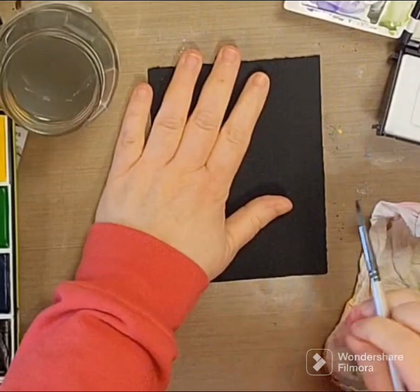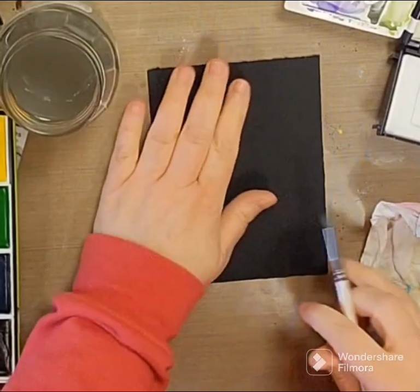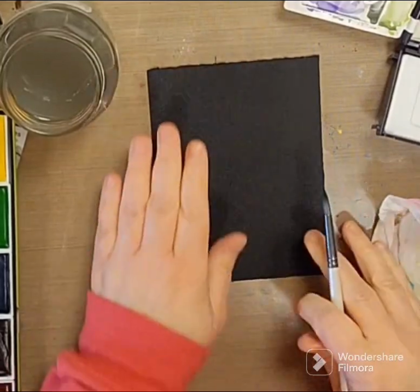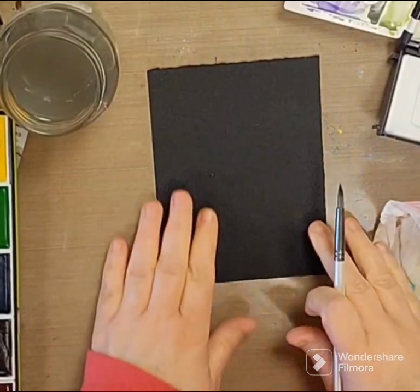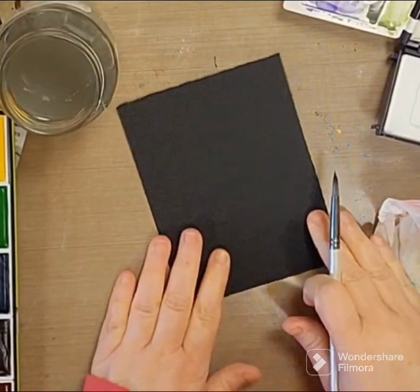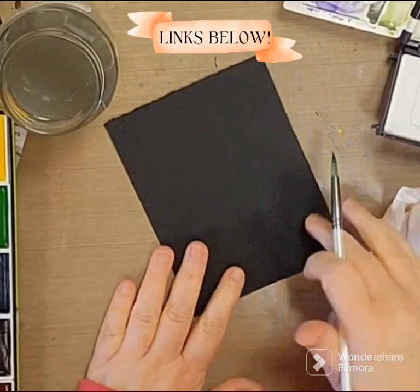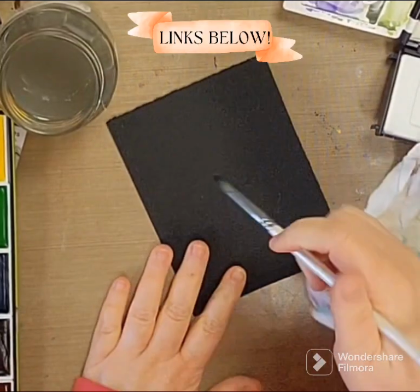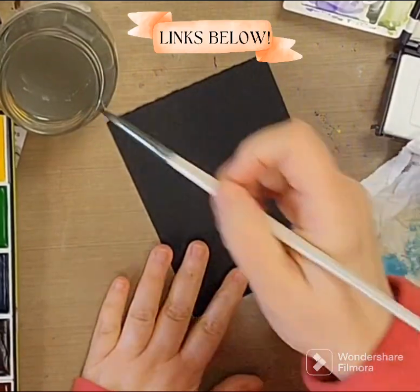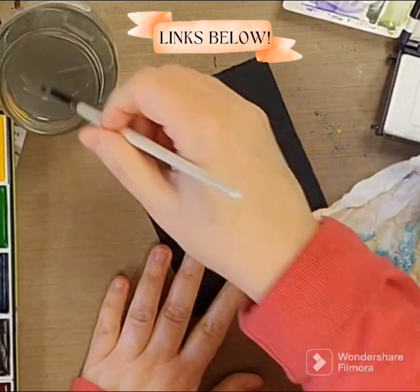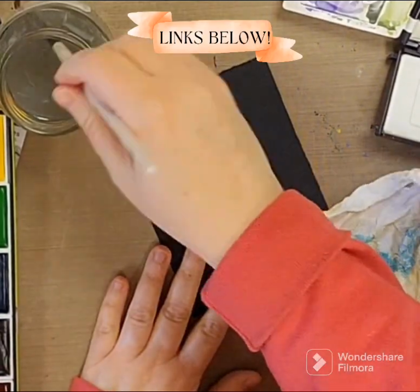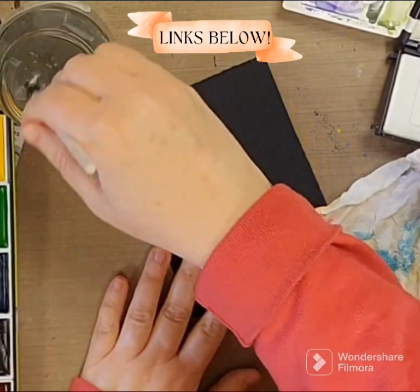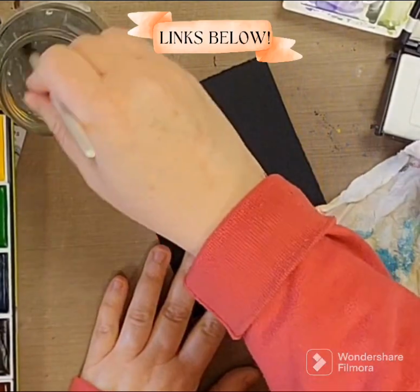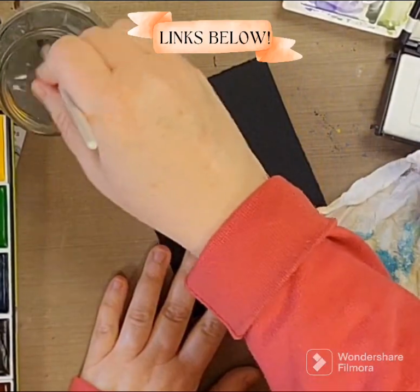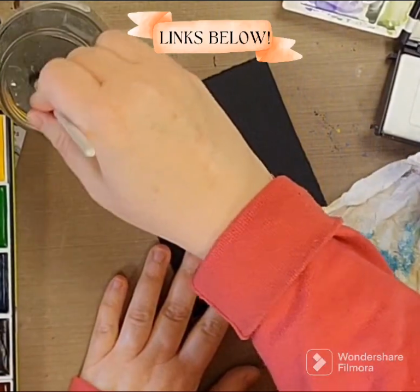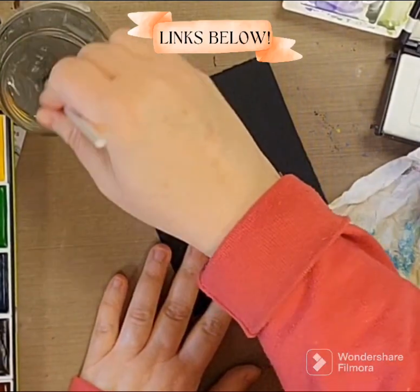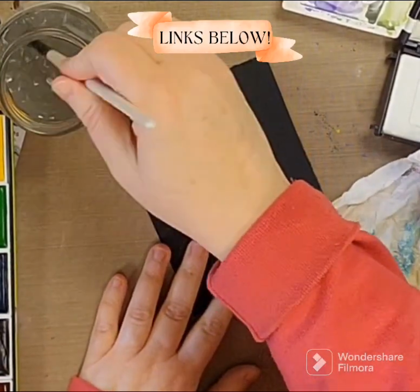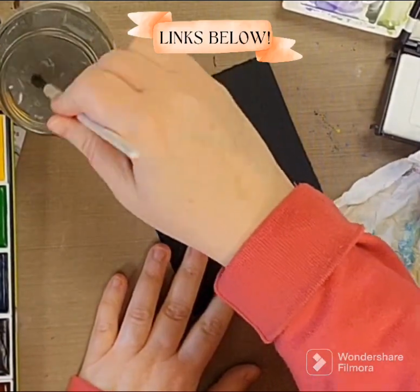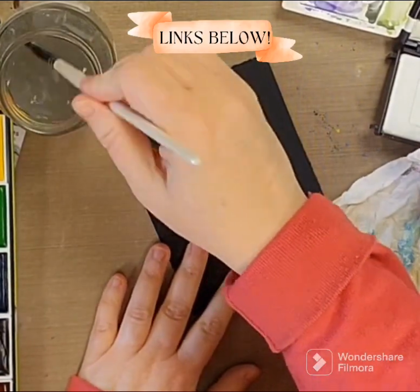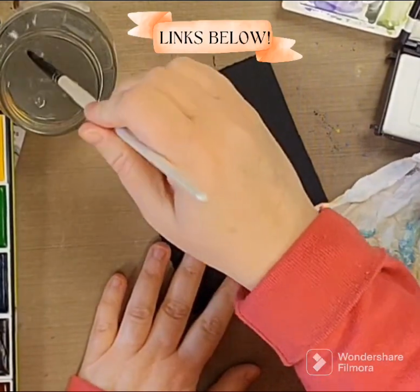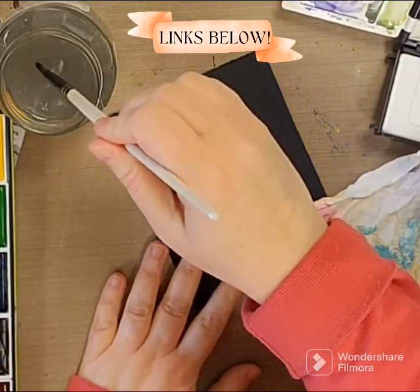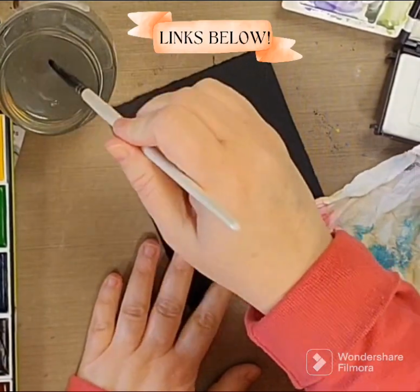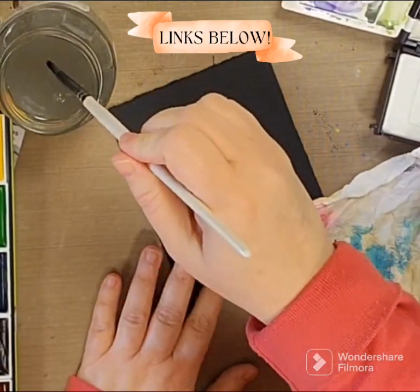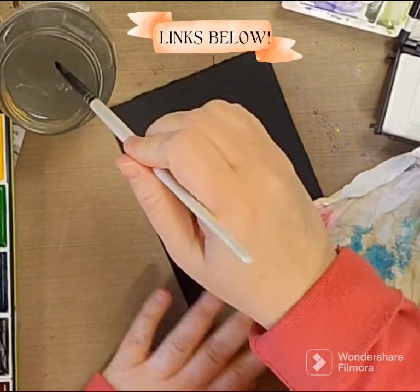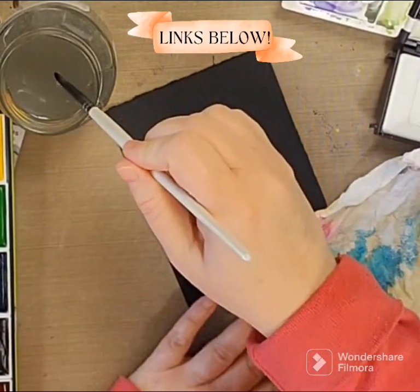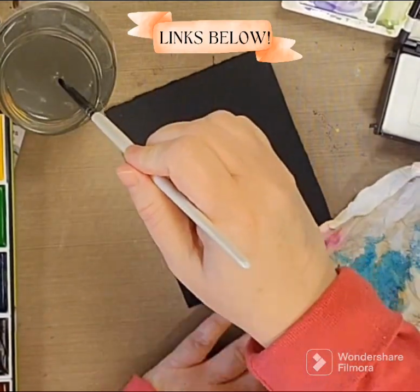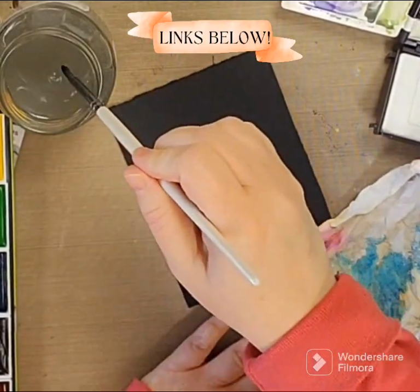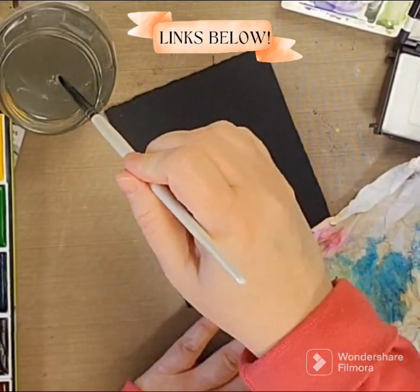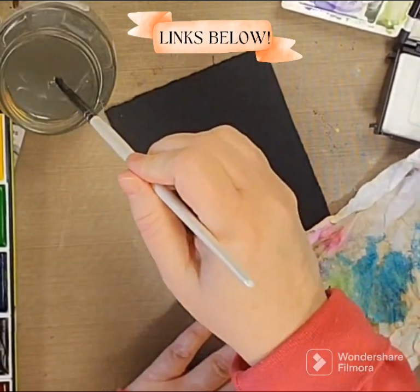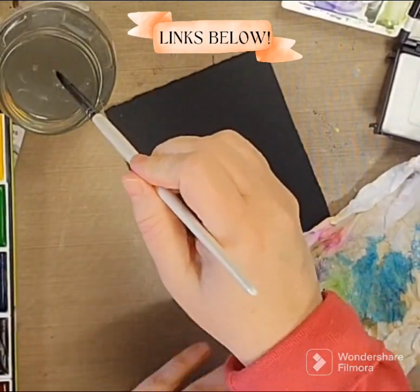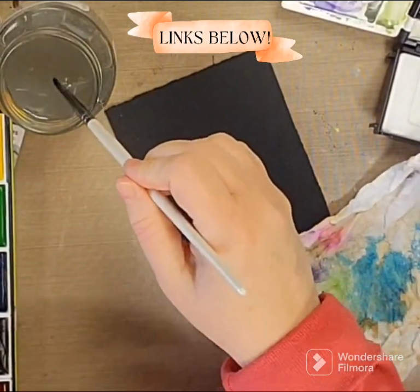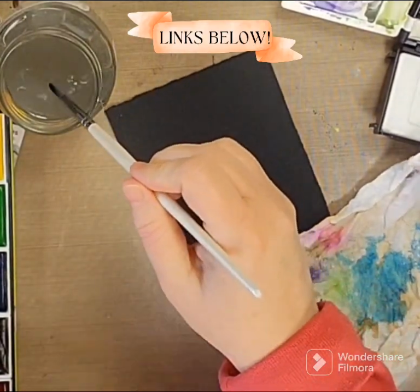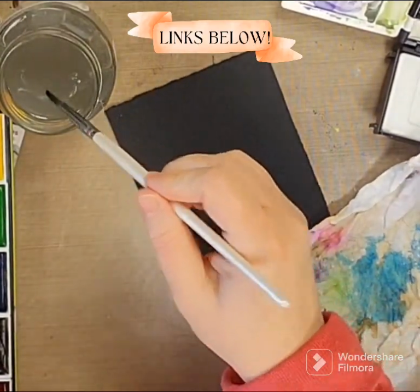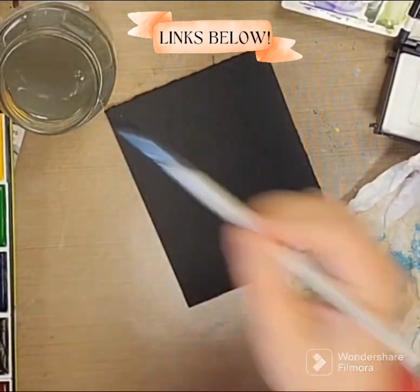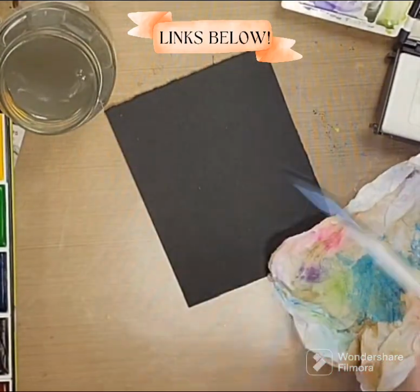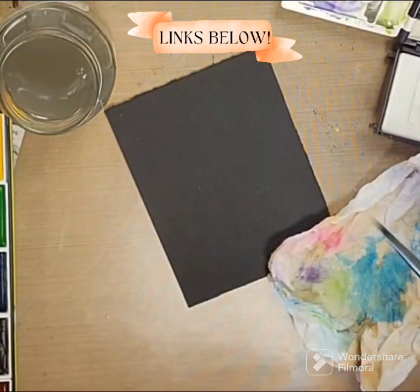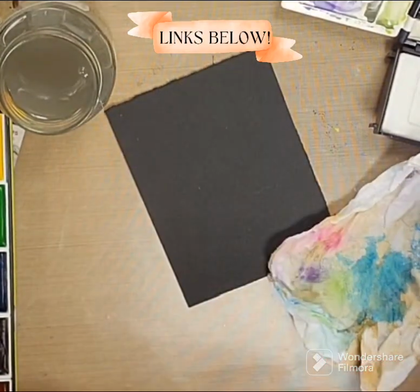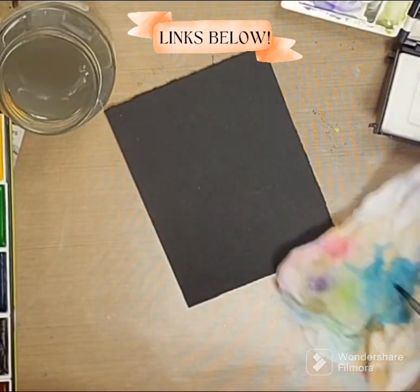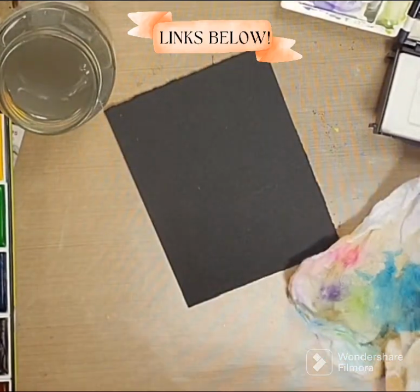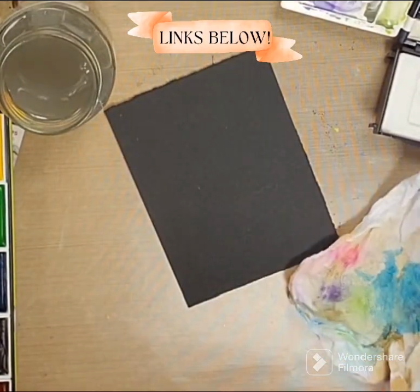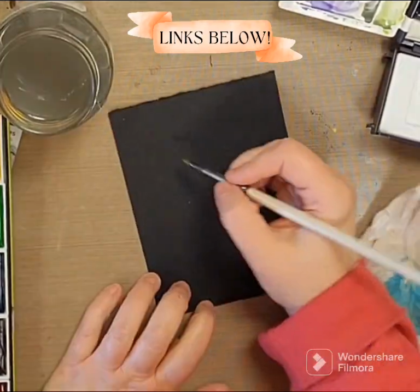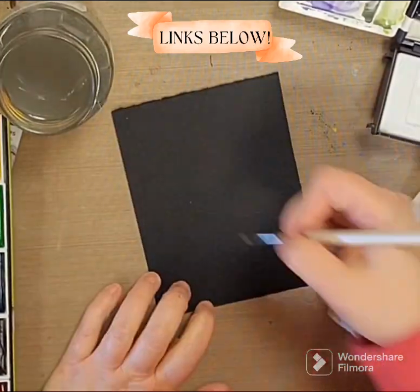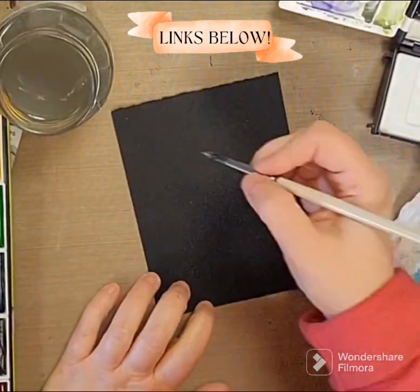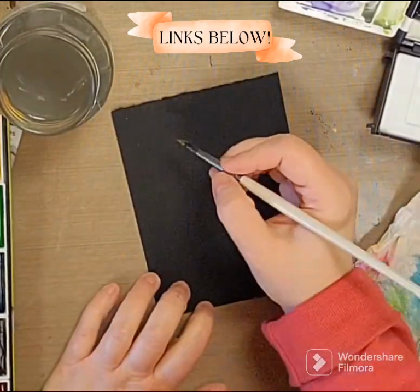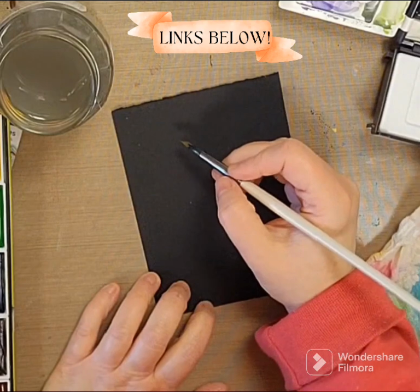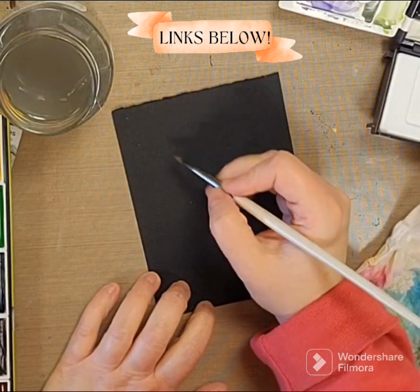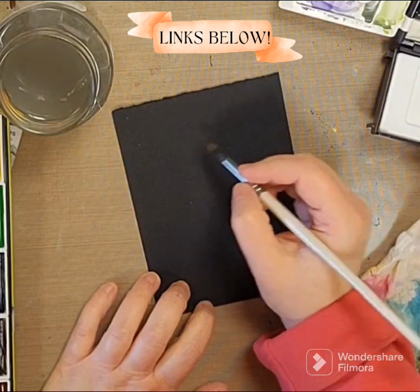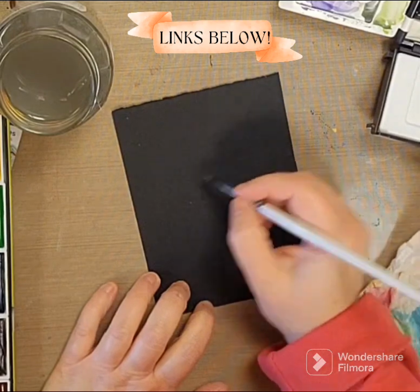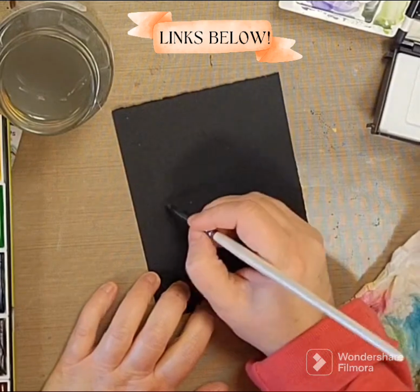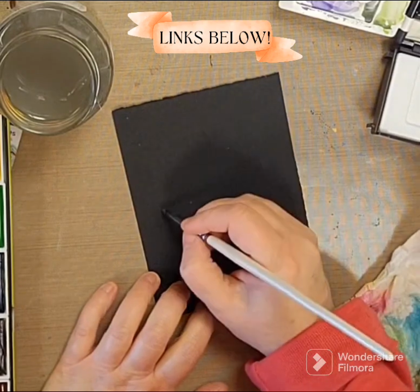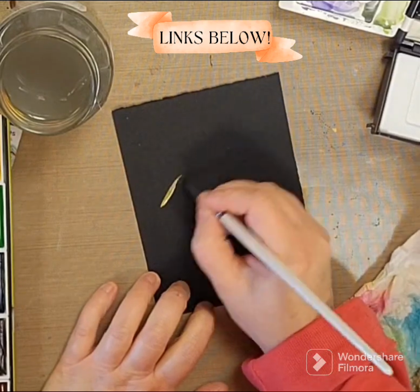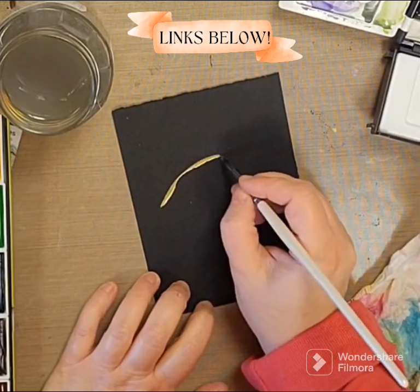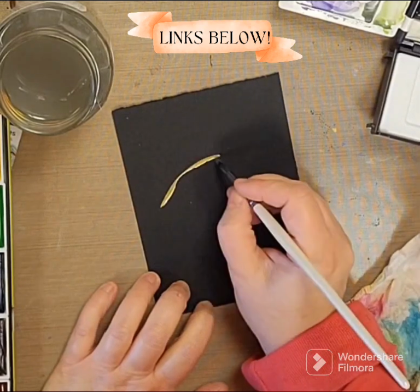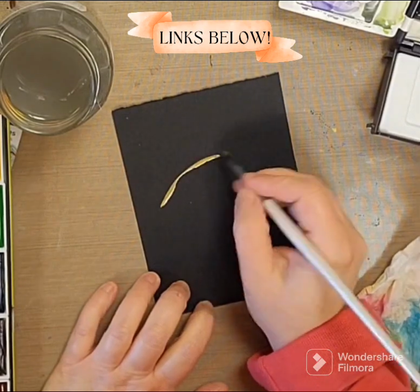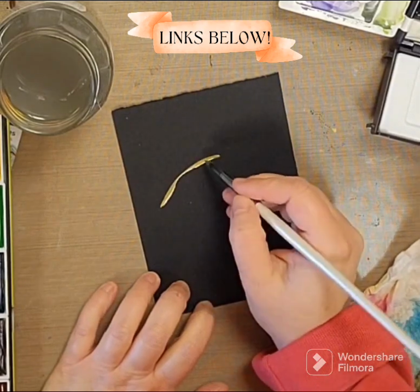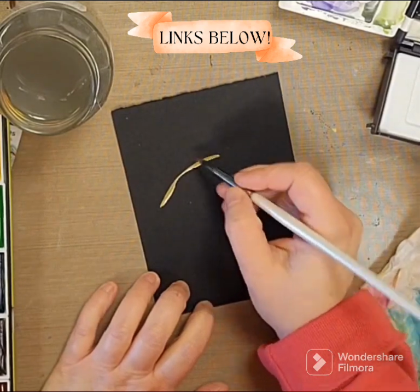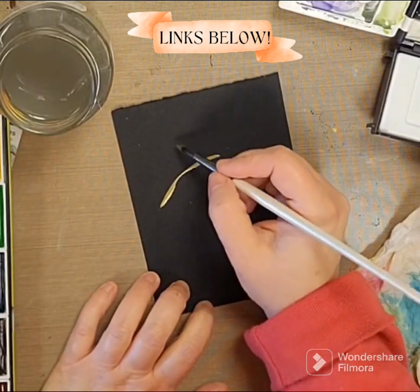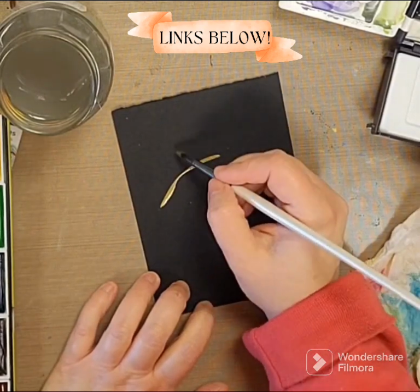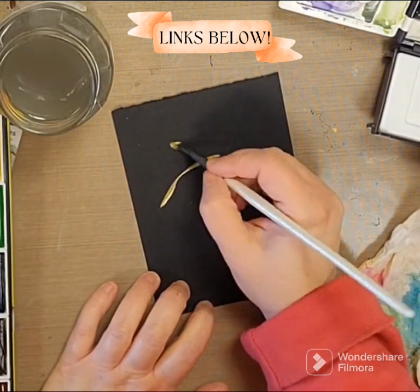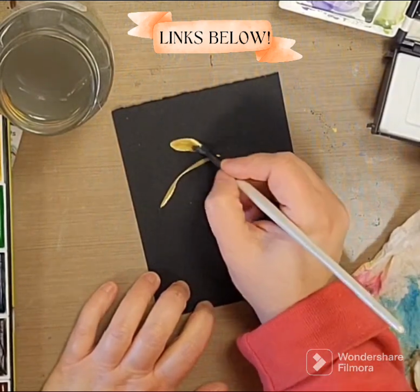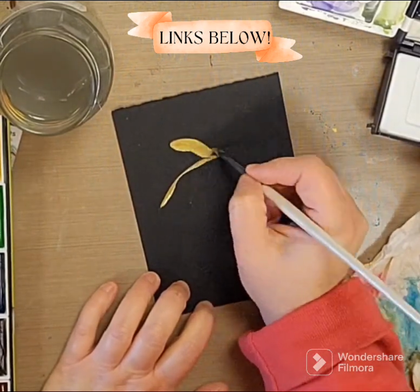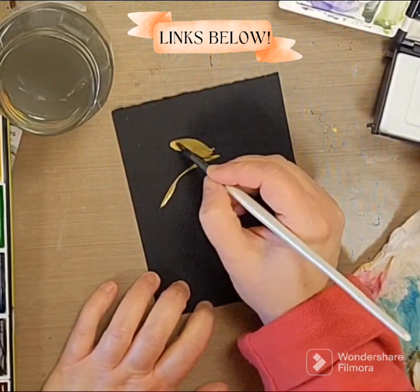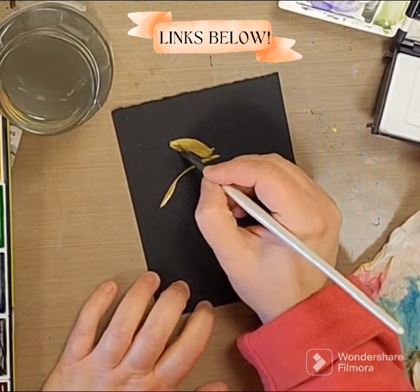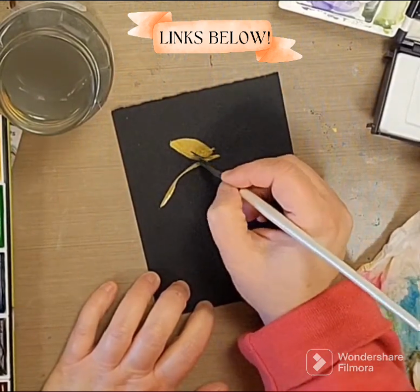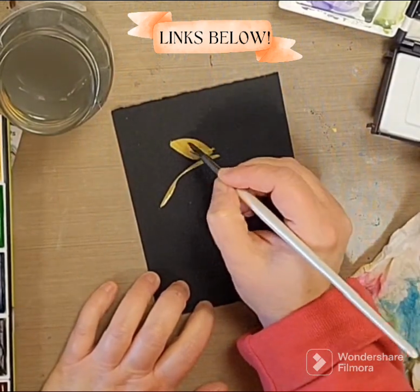Hey everybody, welcome to my channel. Today I have a fun little quick painting for you on some black watercolor paper.